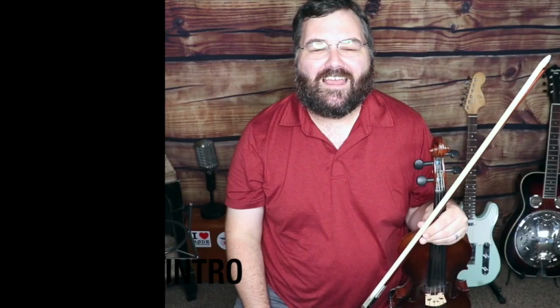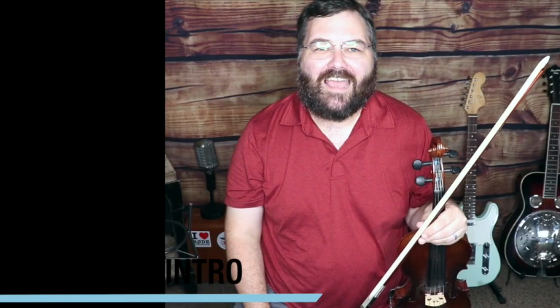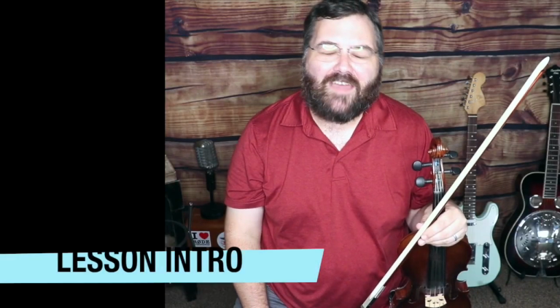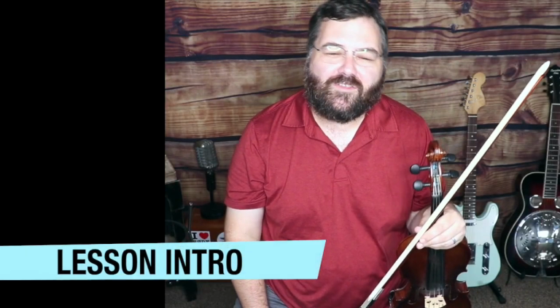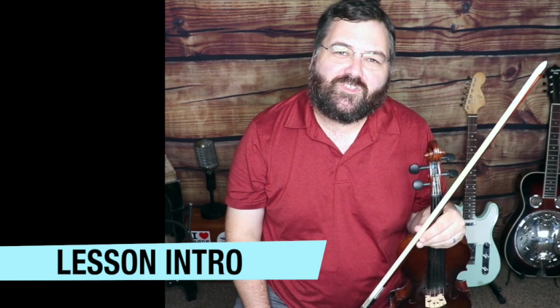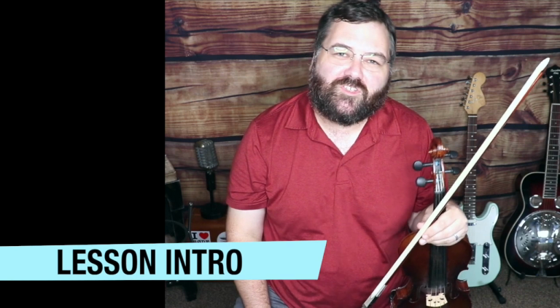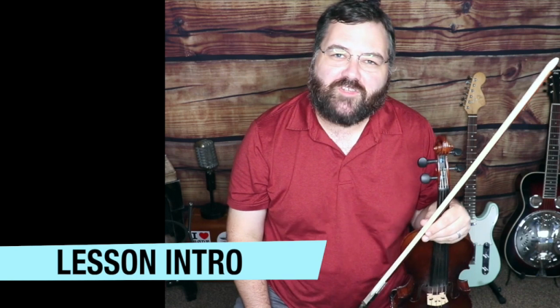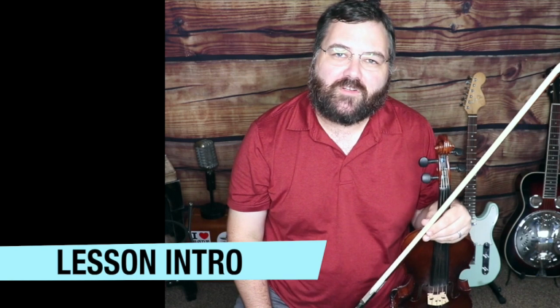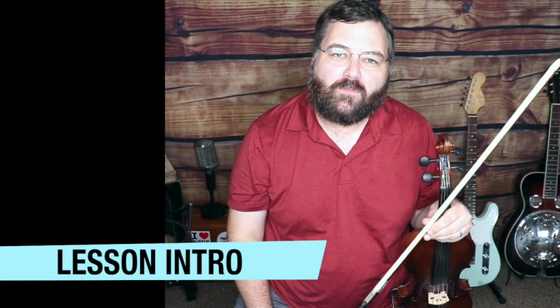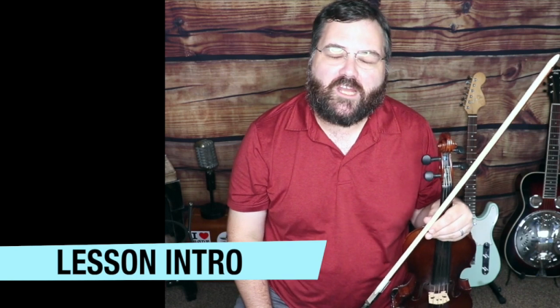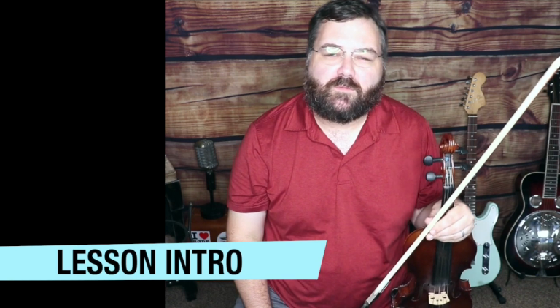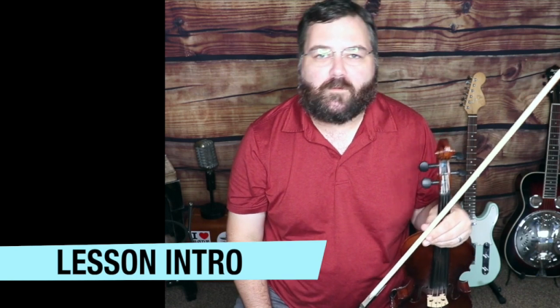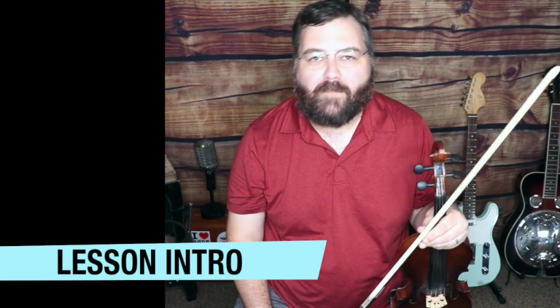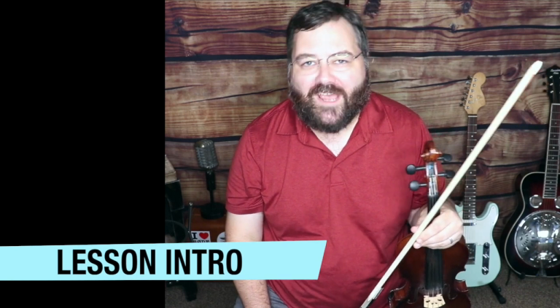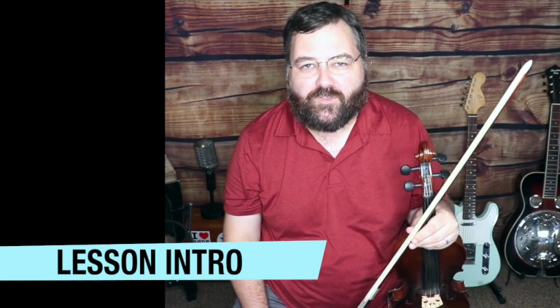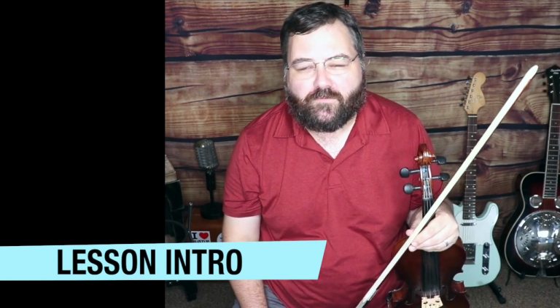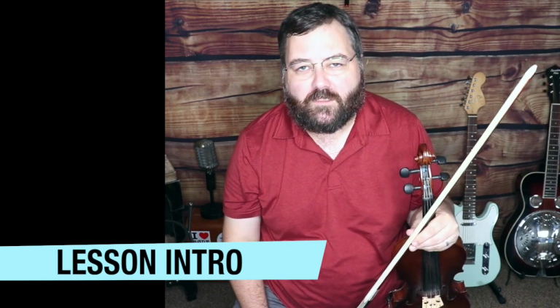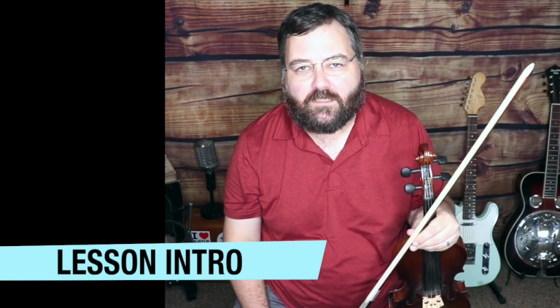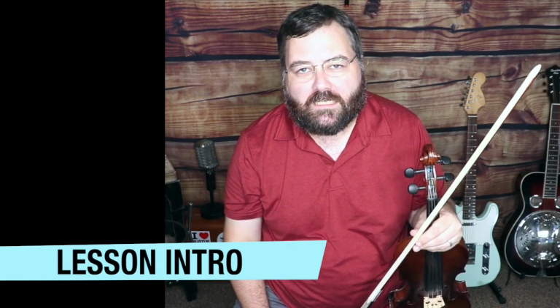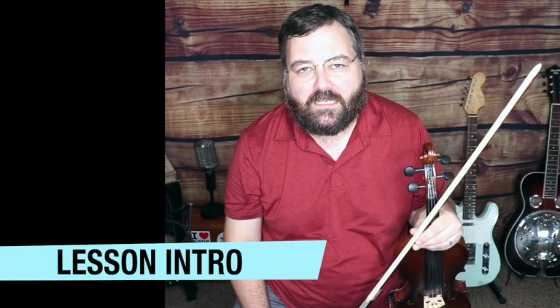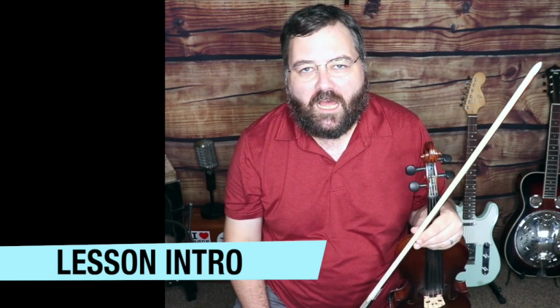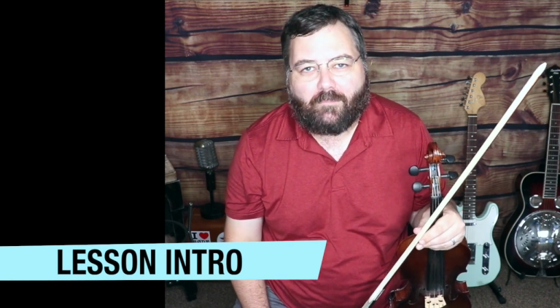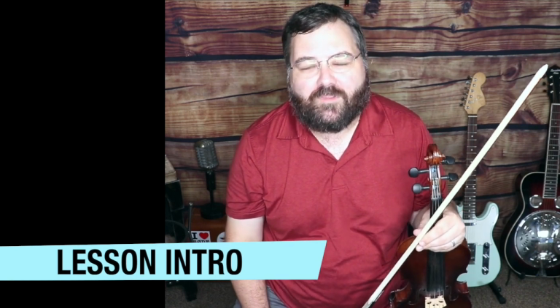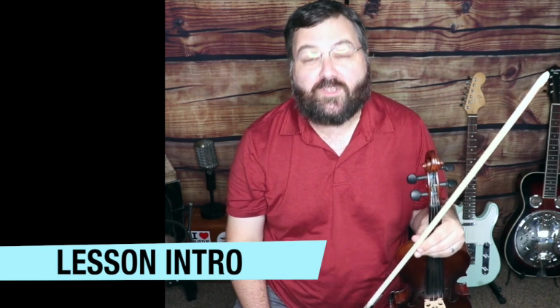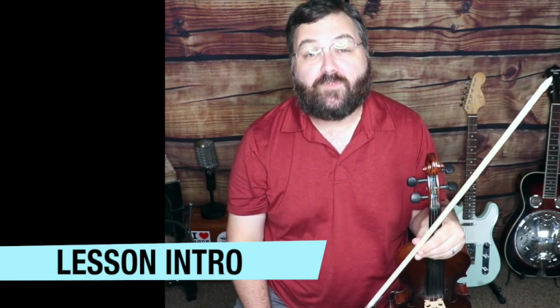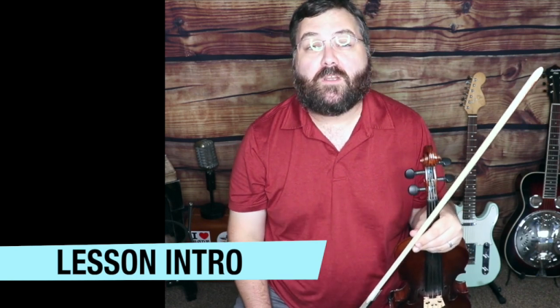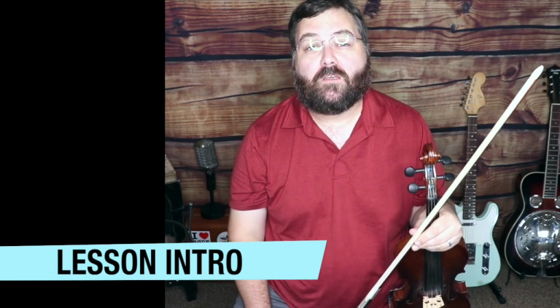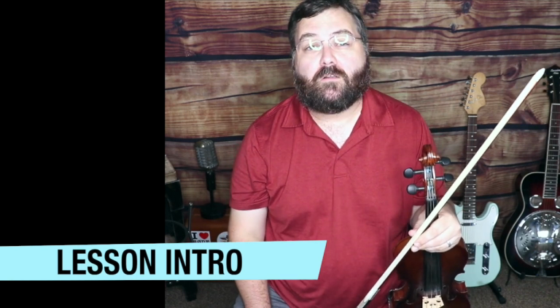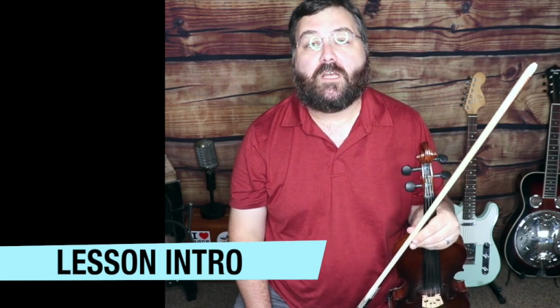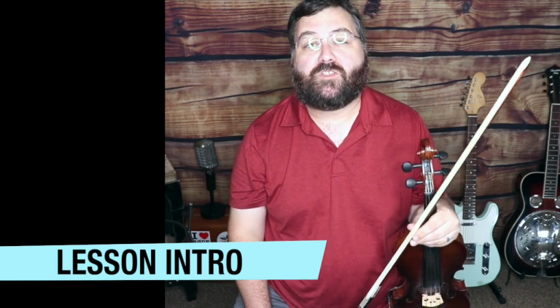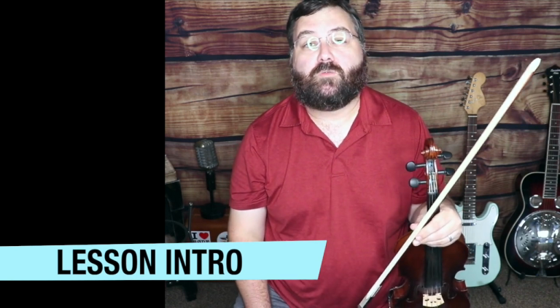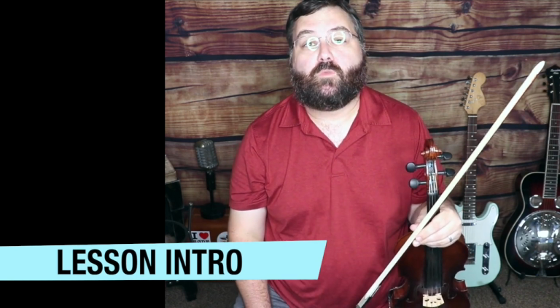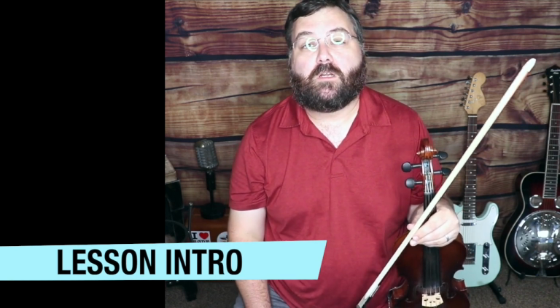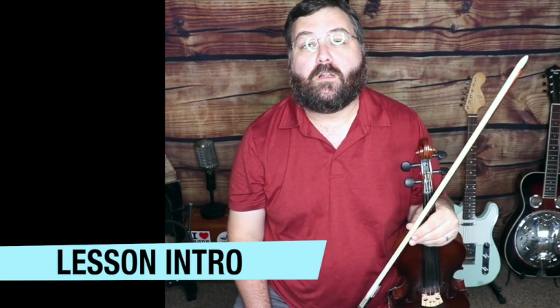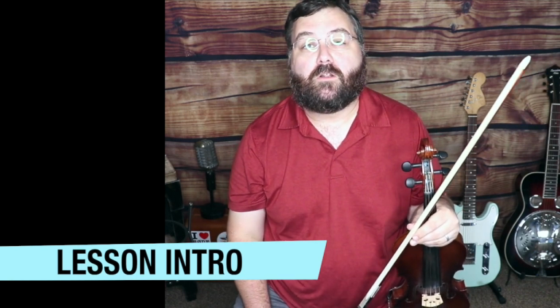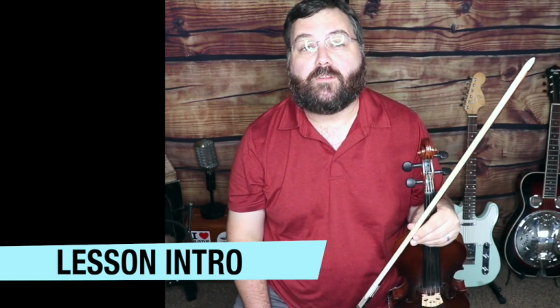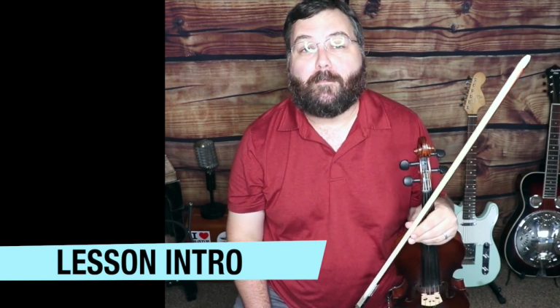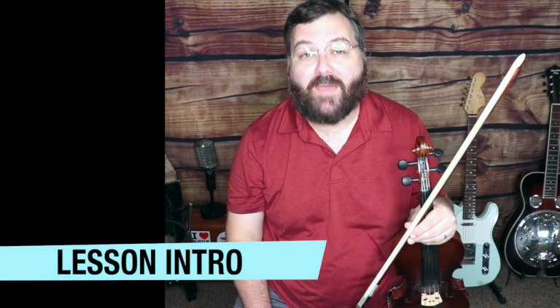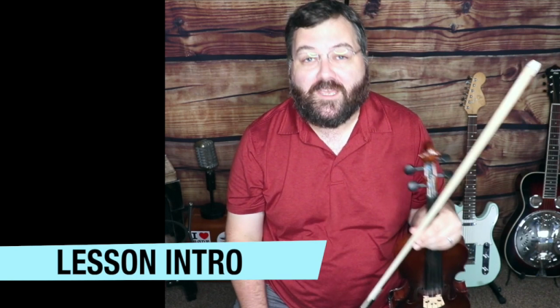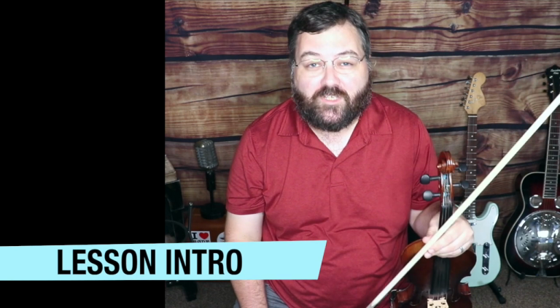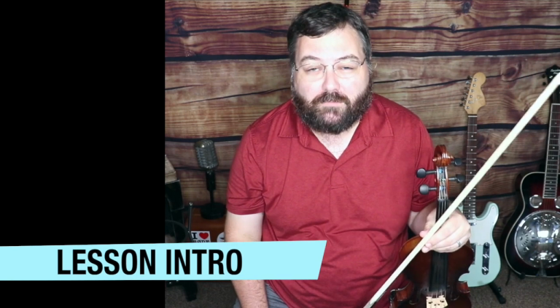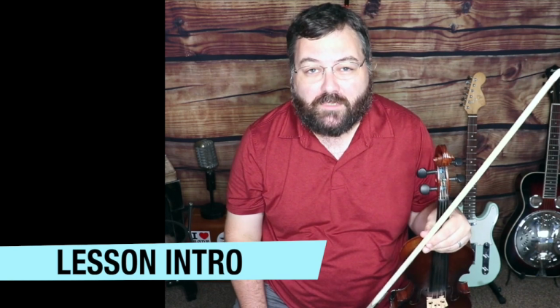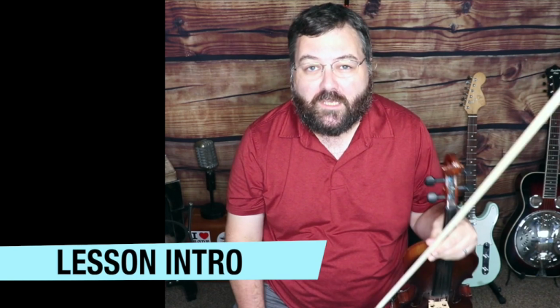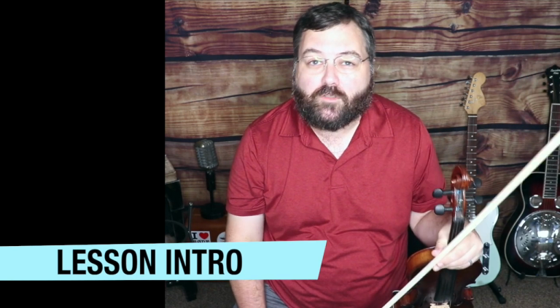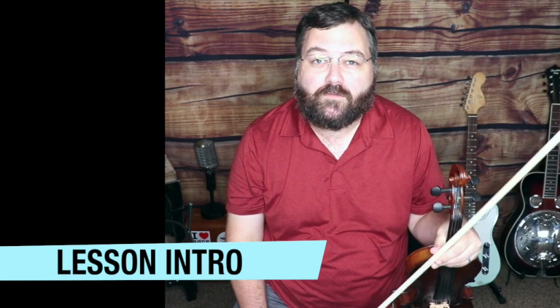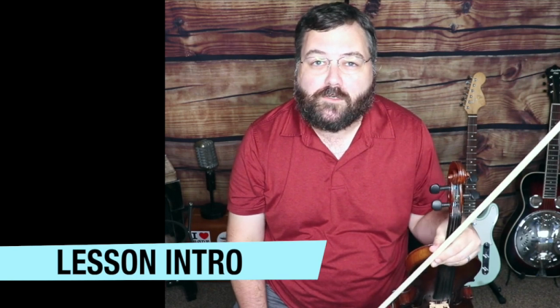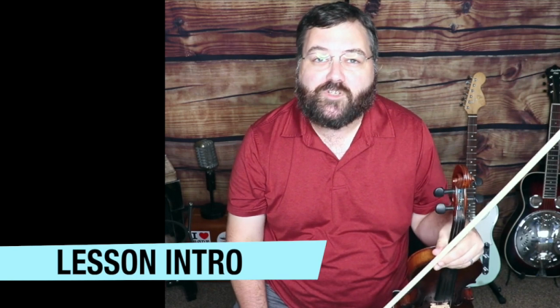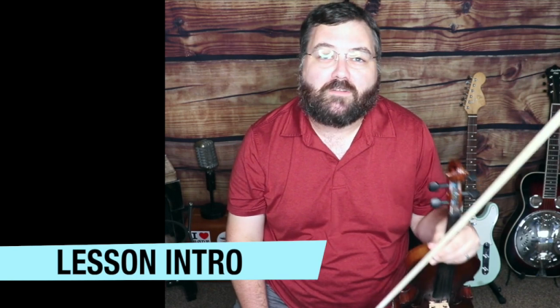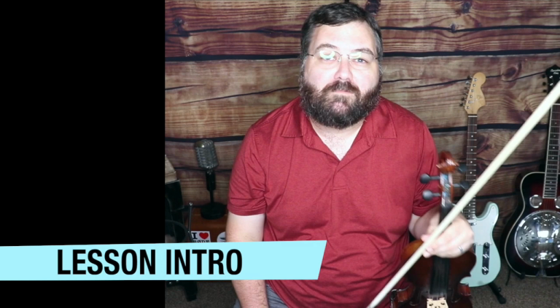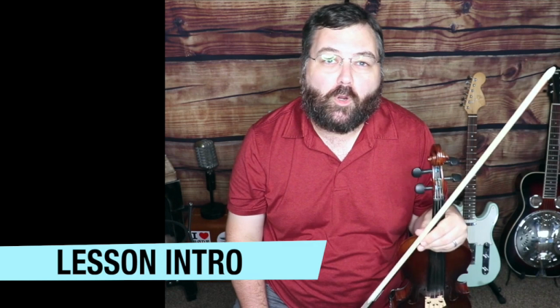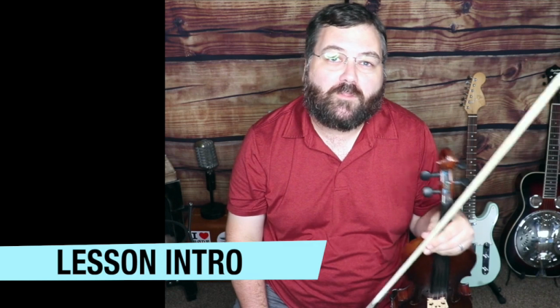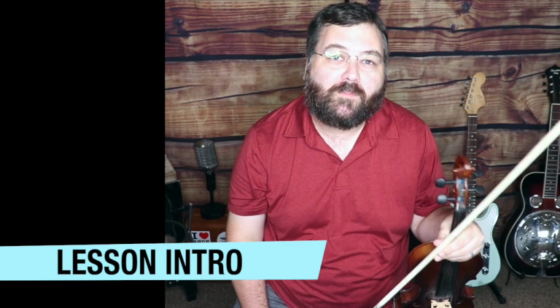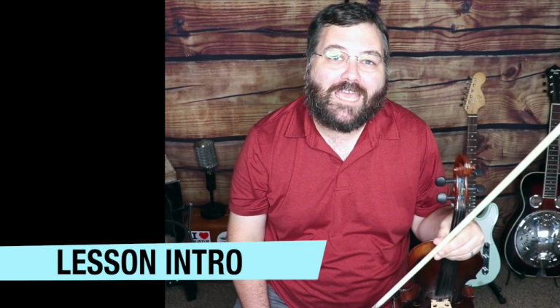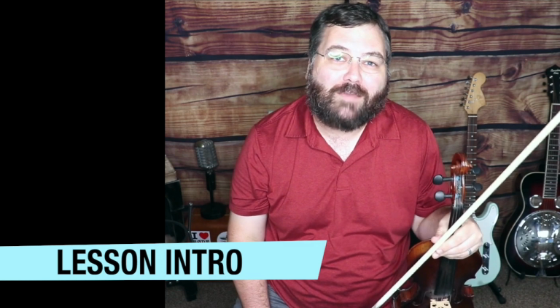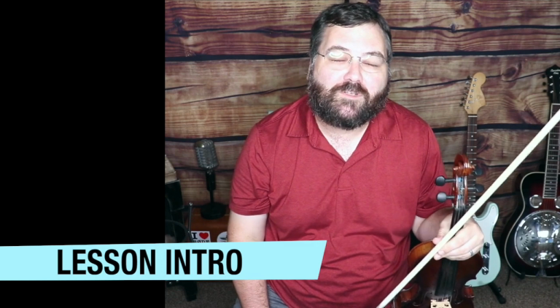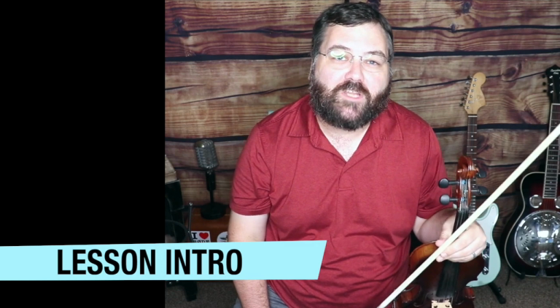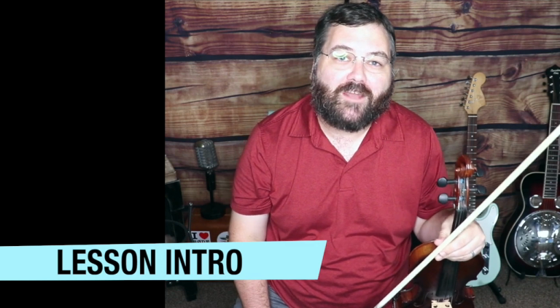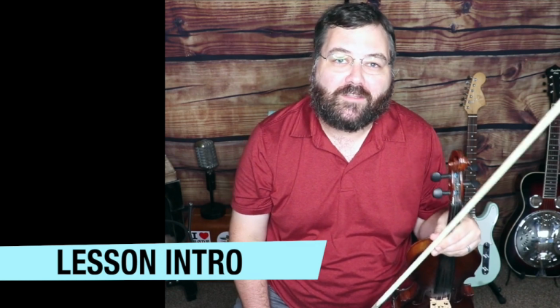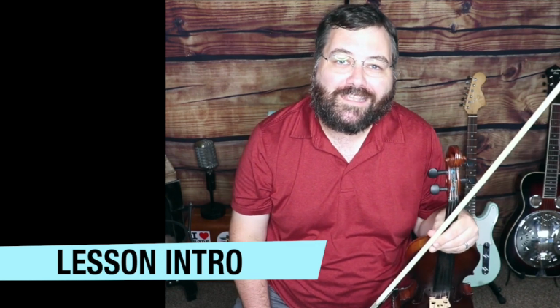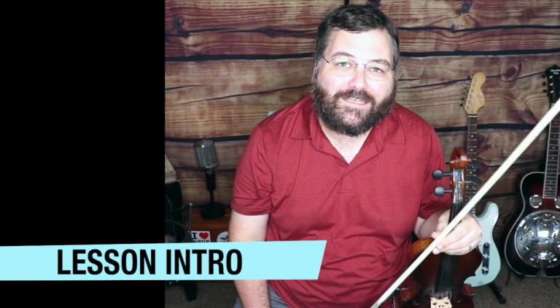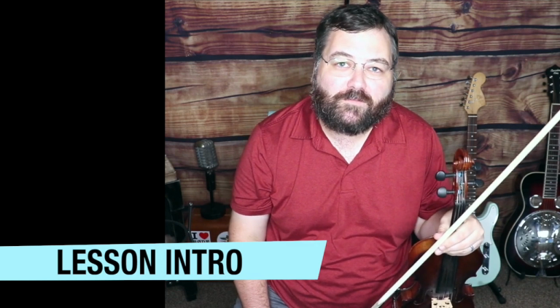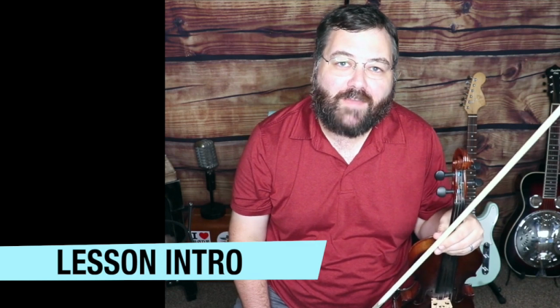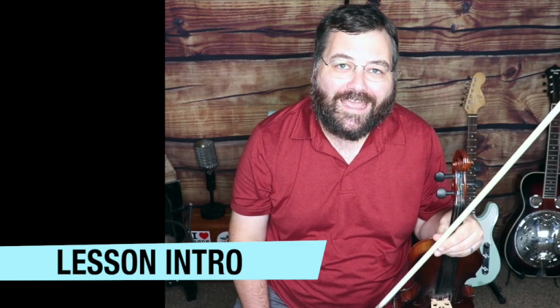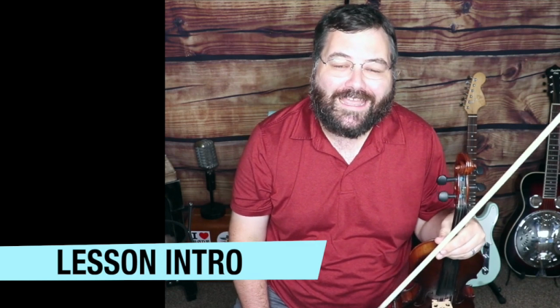Hey, this is Justin Branham for MasterFiddle.com. In this video lesson, we're going to learn the basic beginner version of Boiled Them Cabbage Down in the key of A.